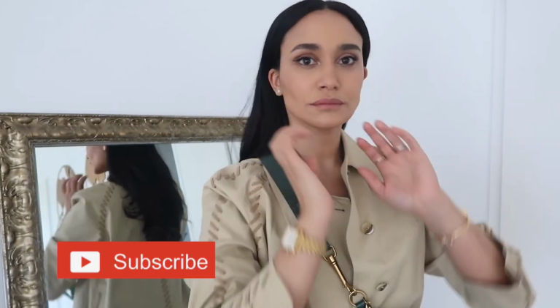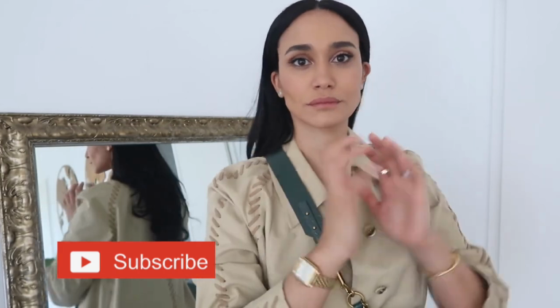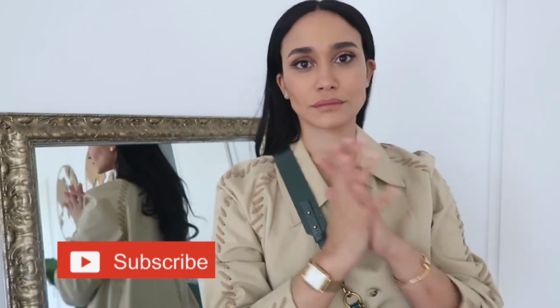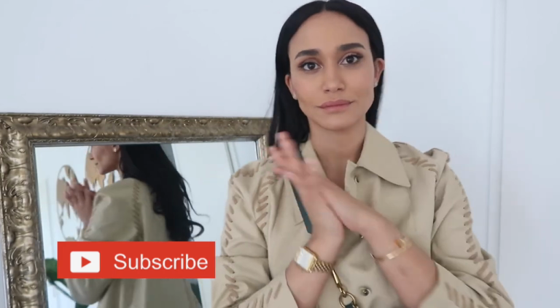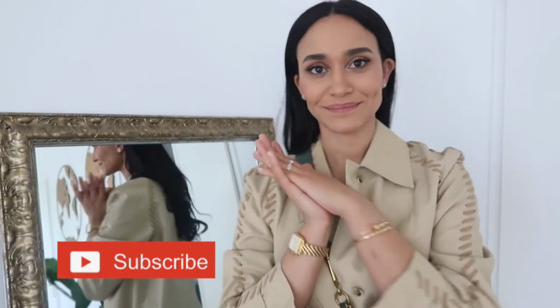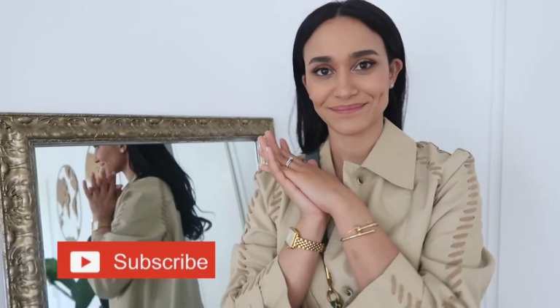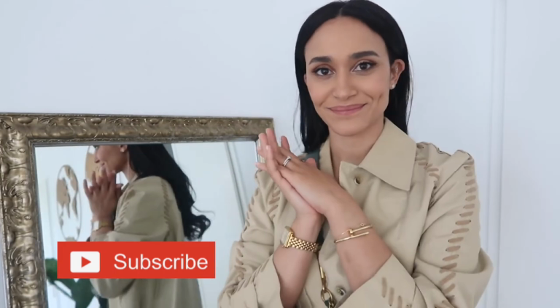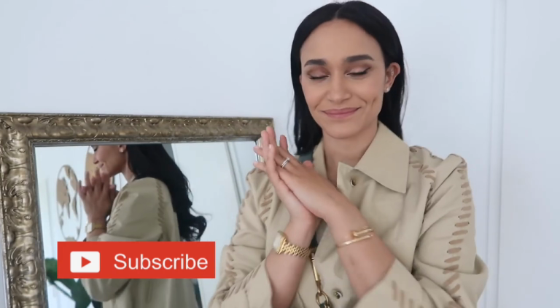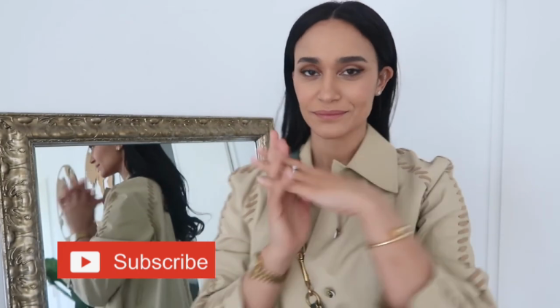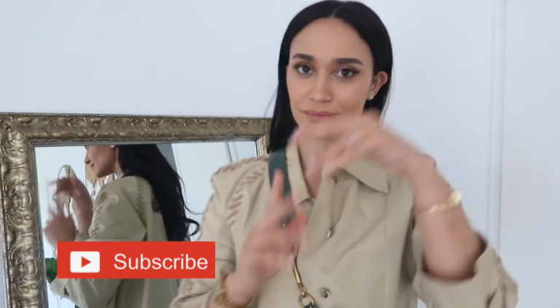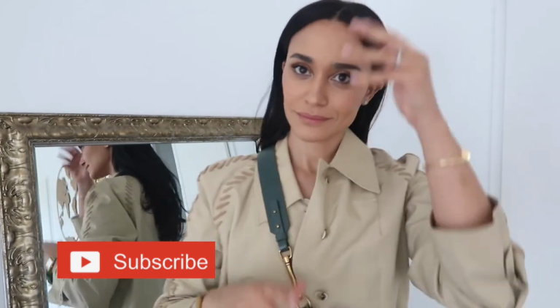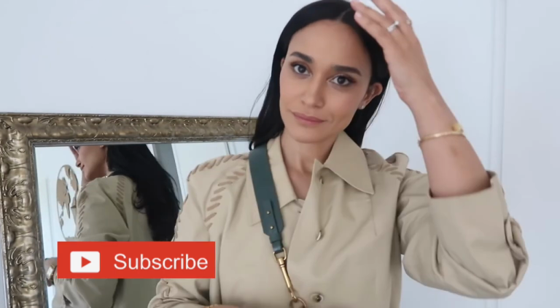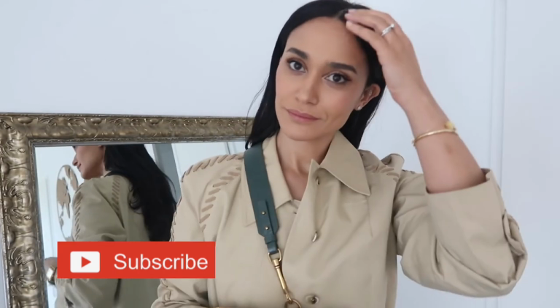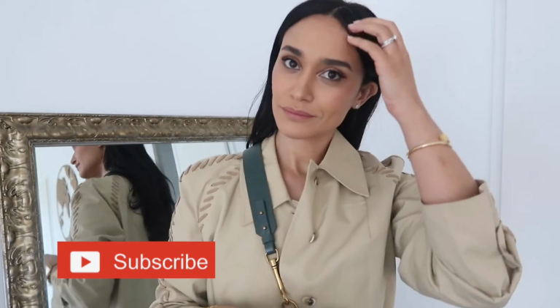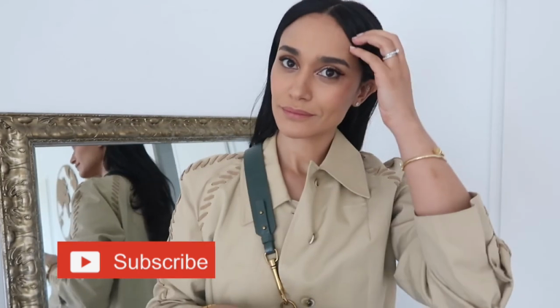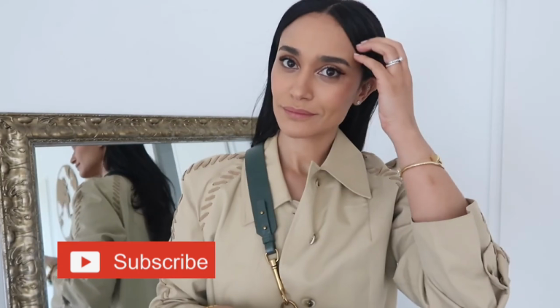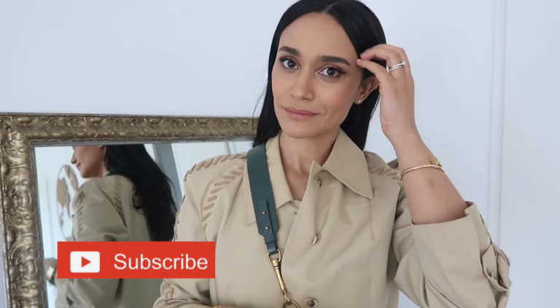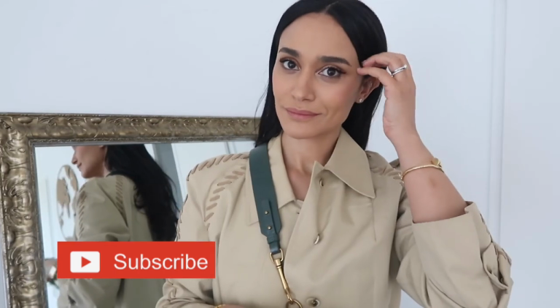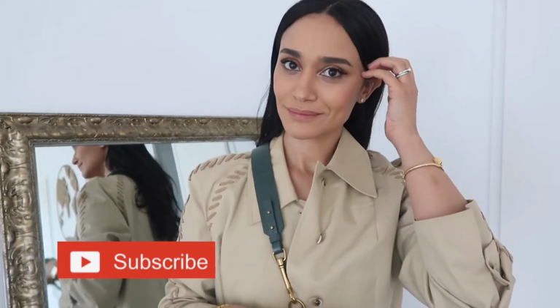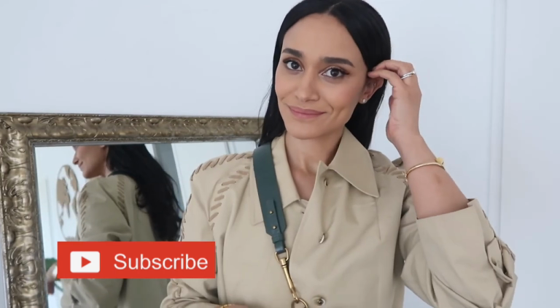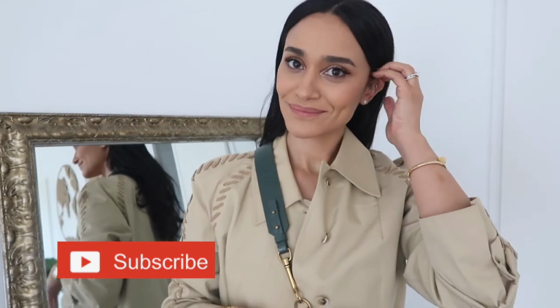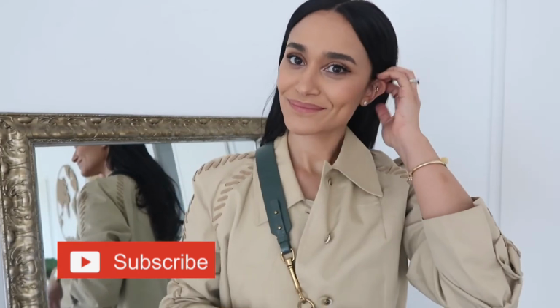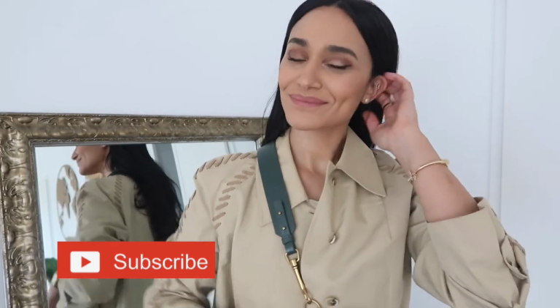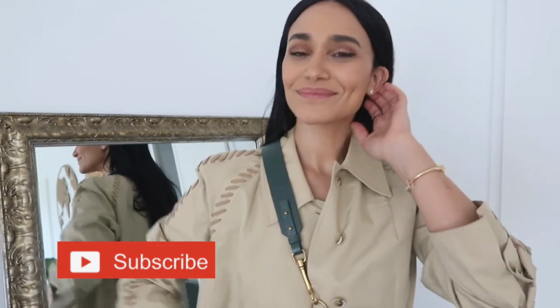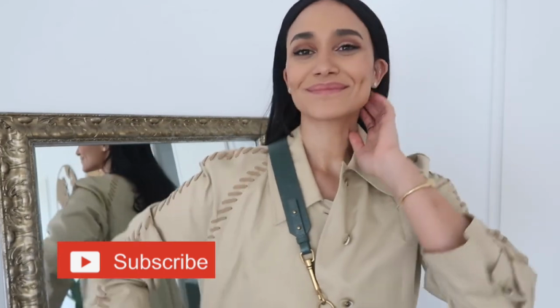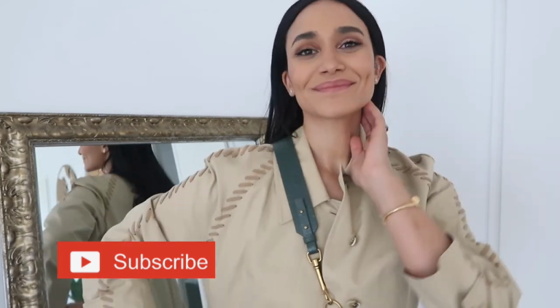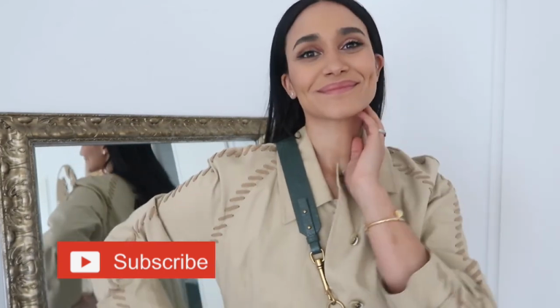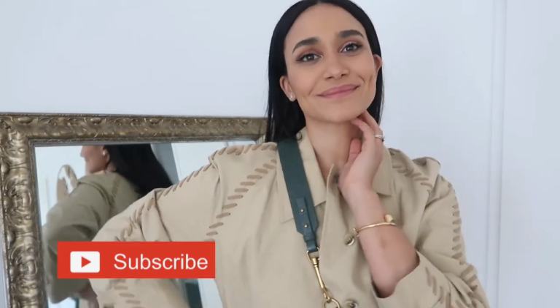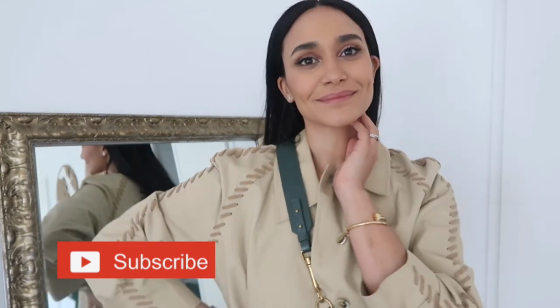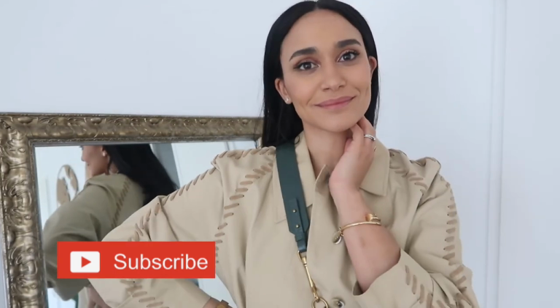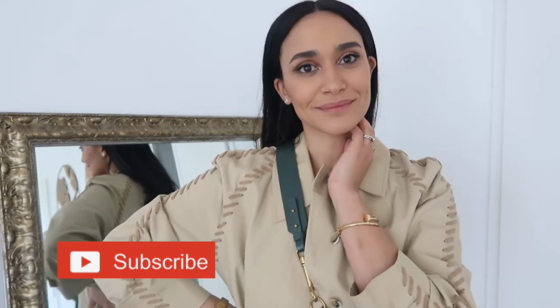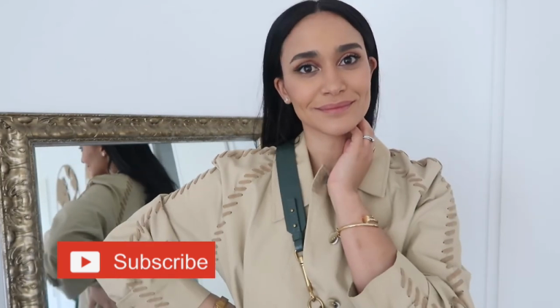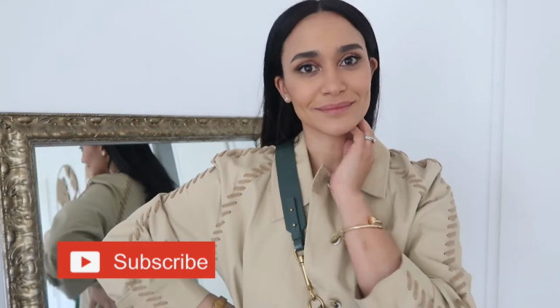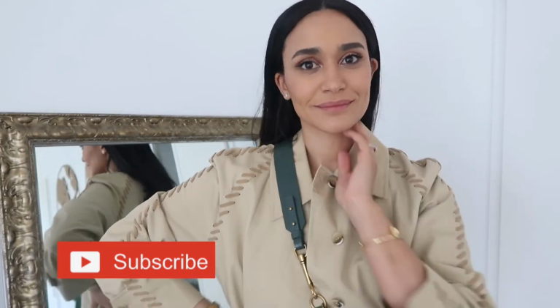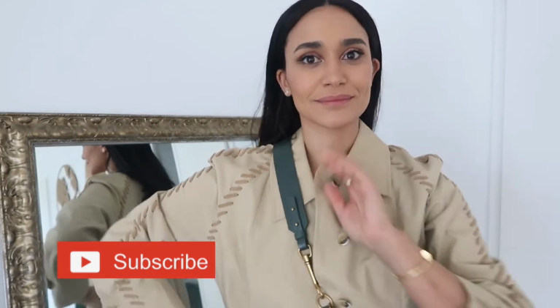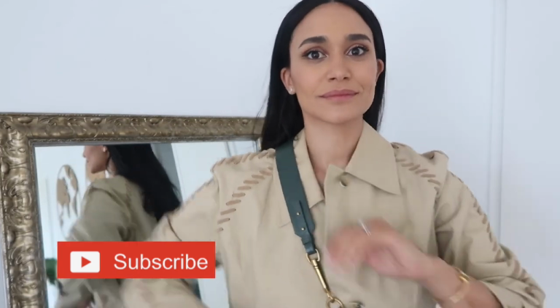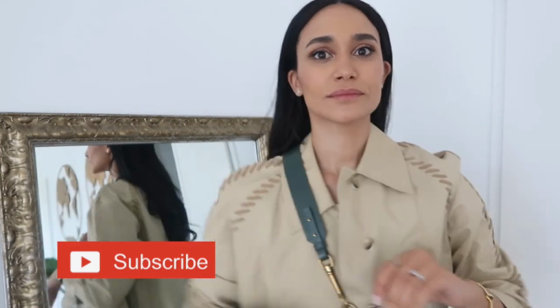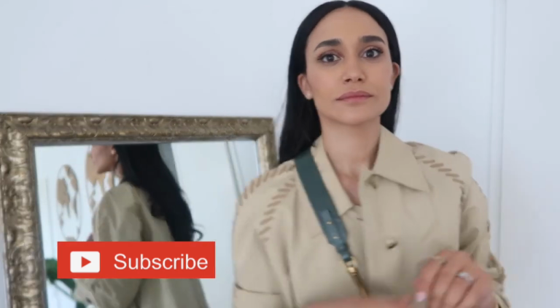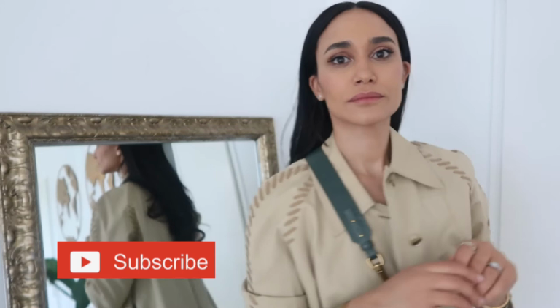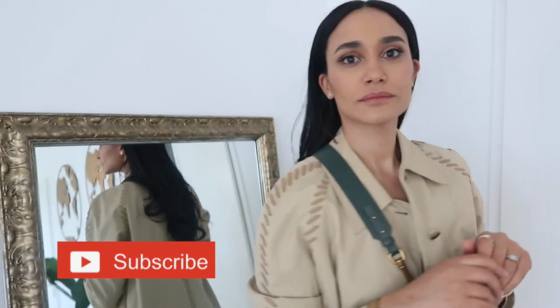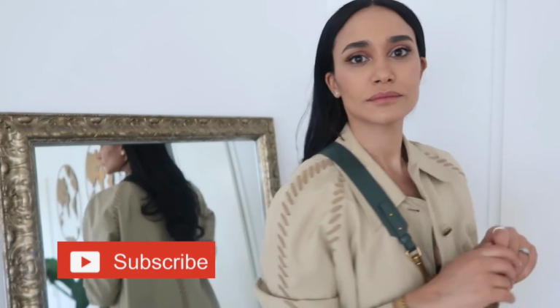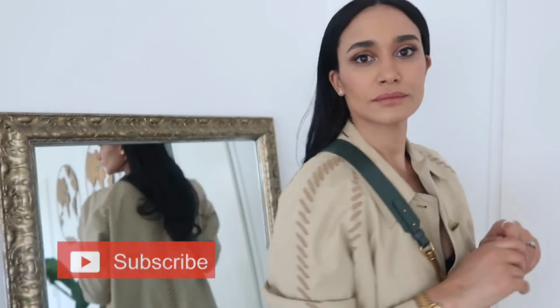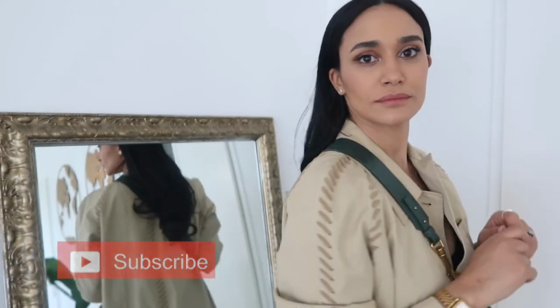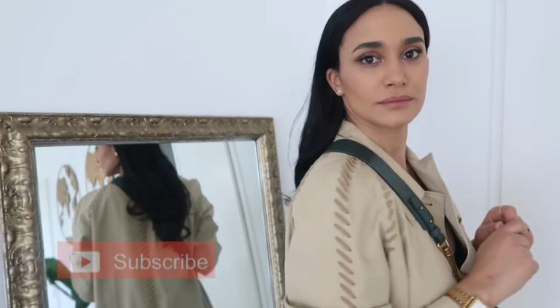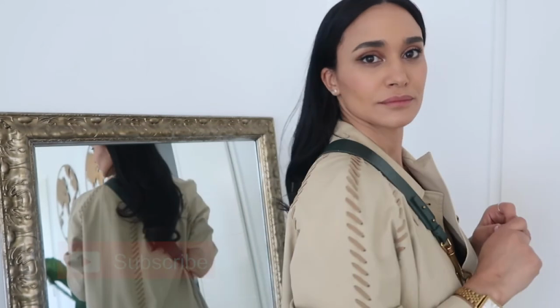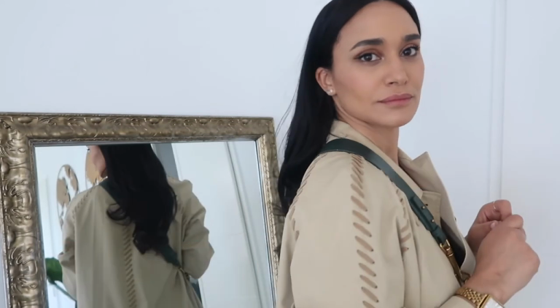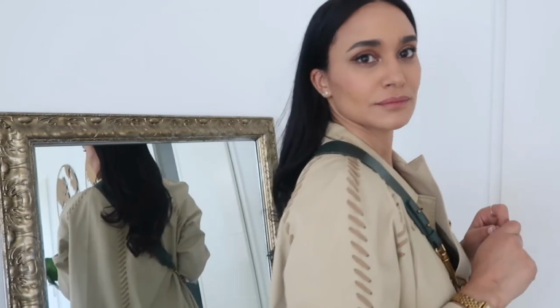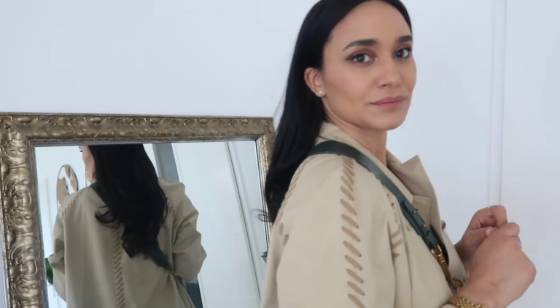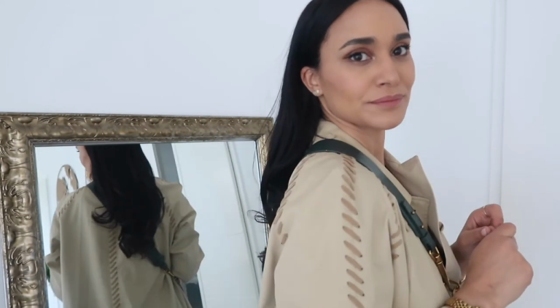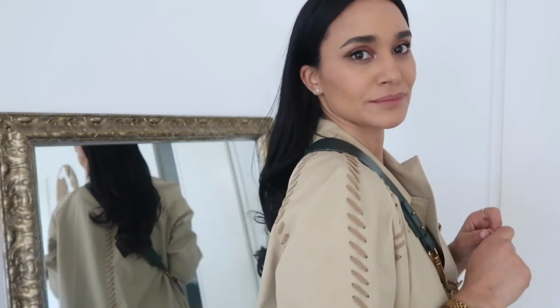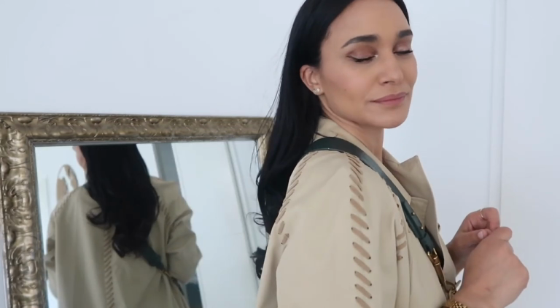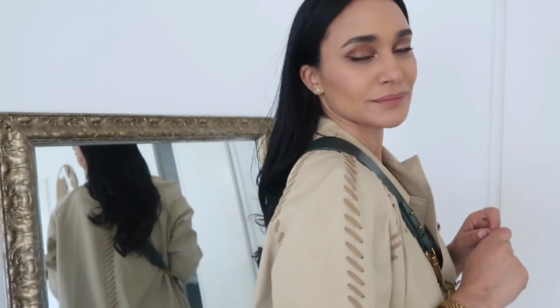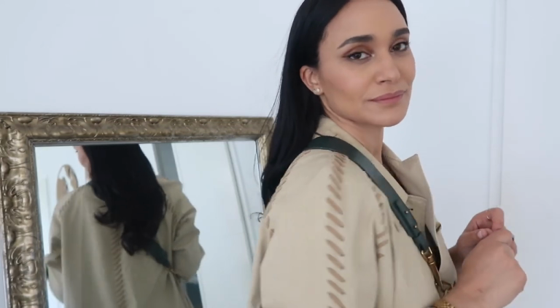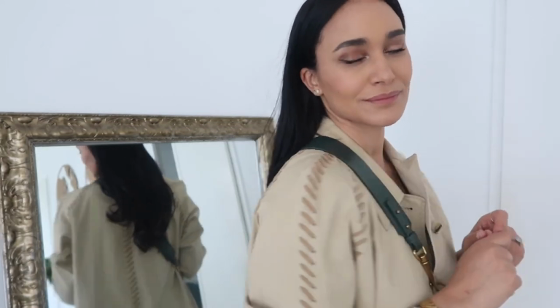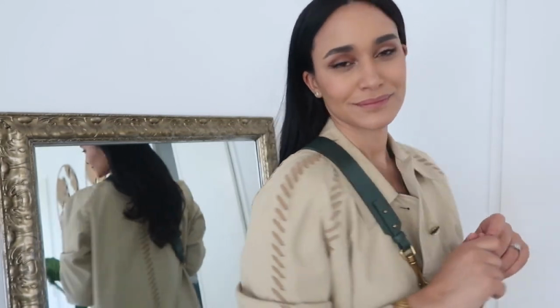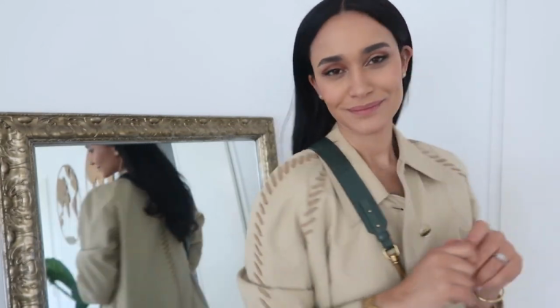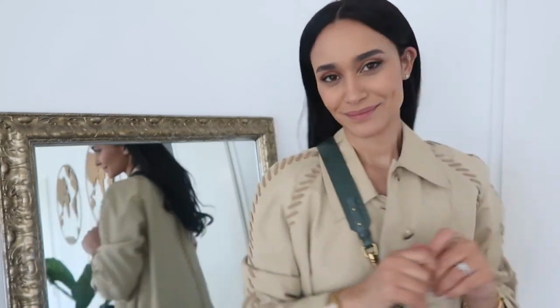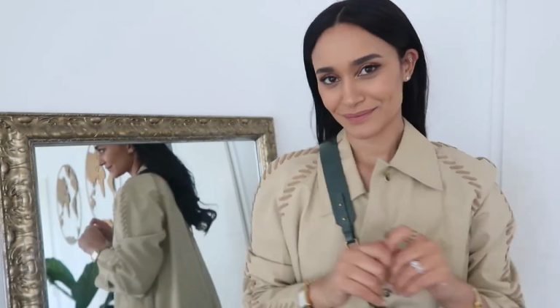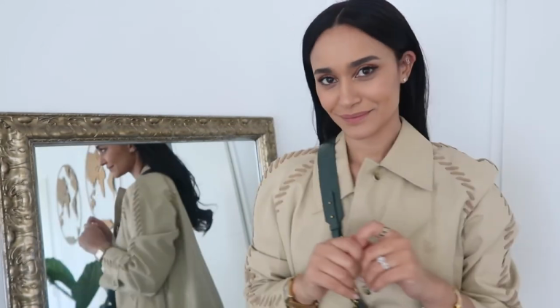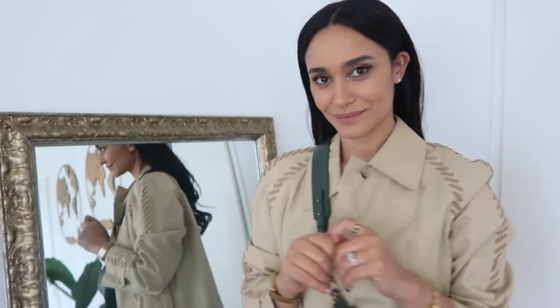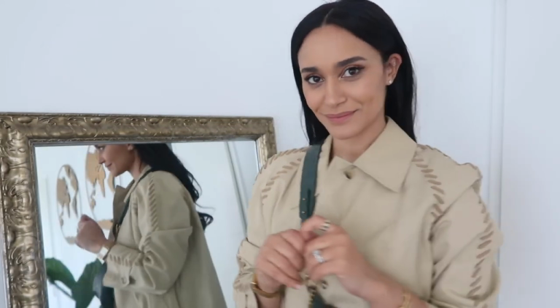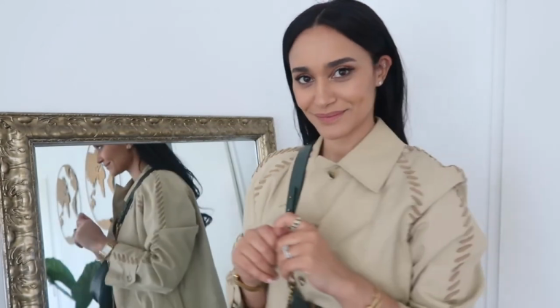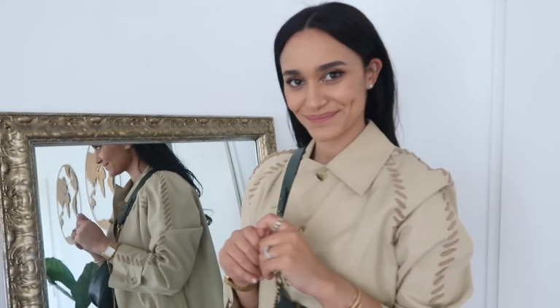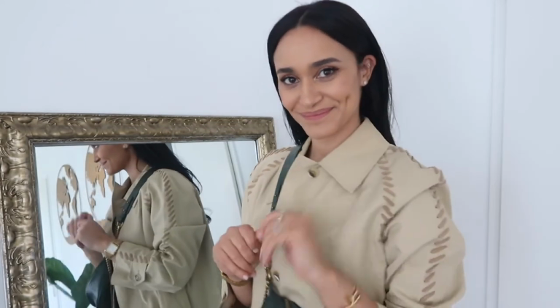Thank you guys for watching this video. Please leave me a thumbs up, a comment, and see you soon. Bye bye! Au revoir.